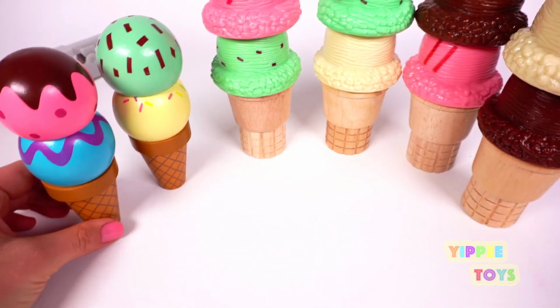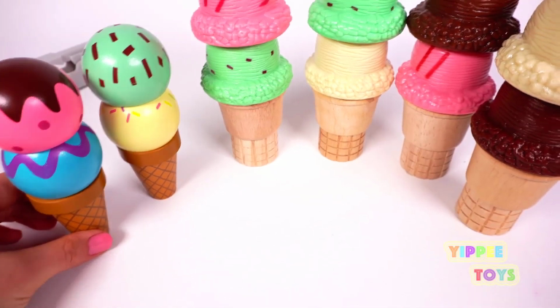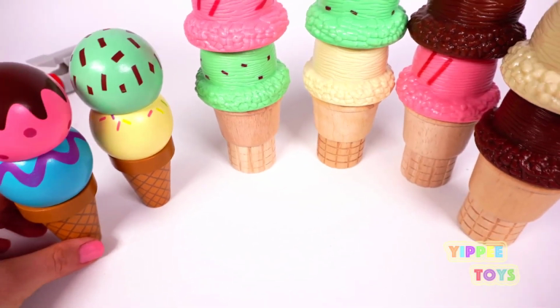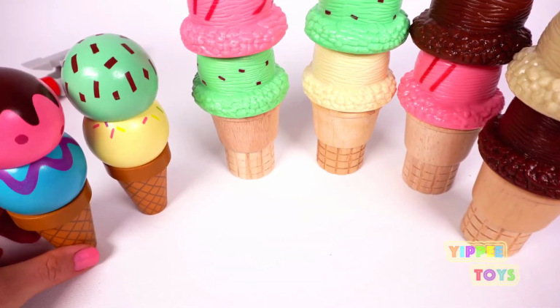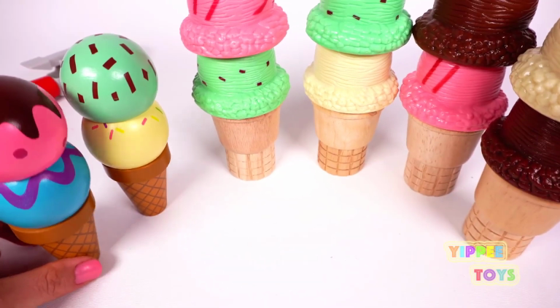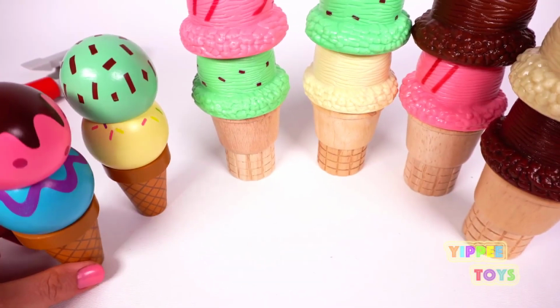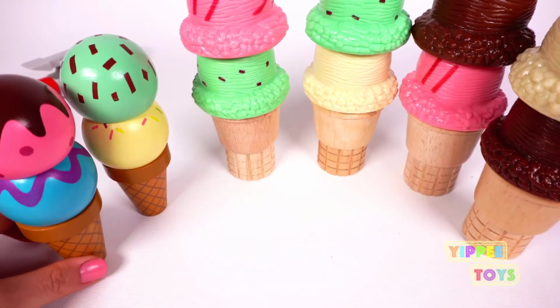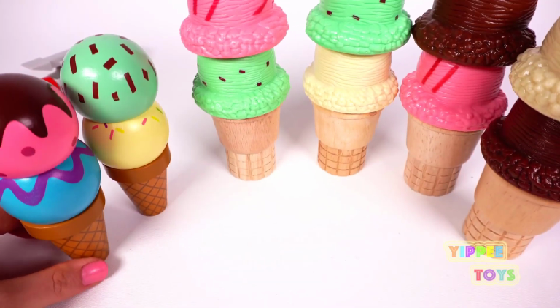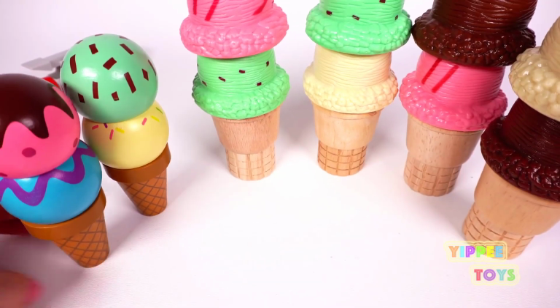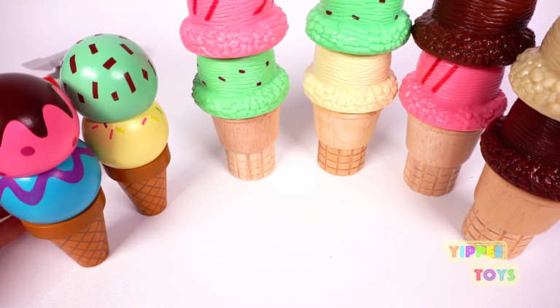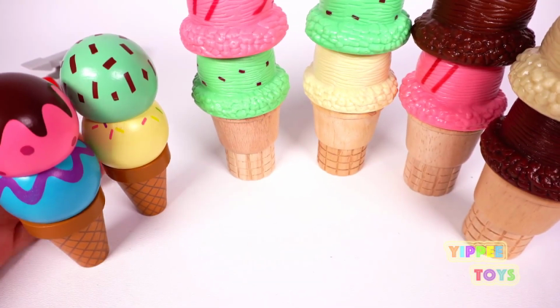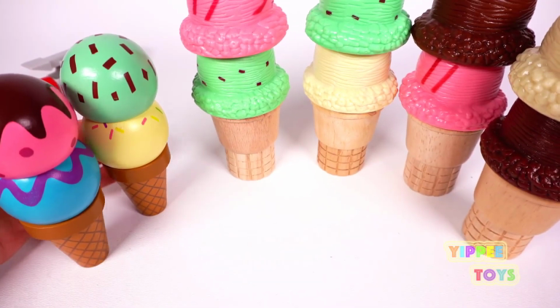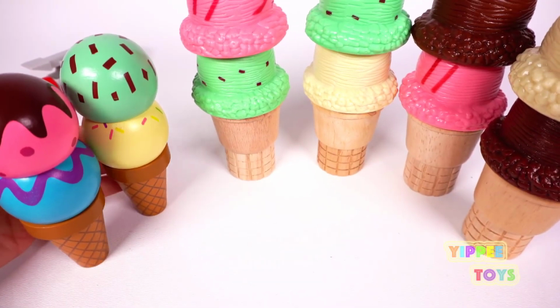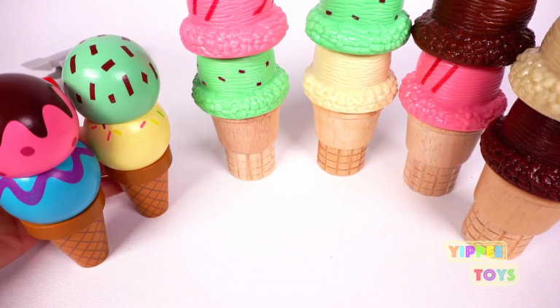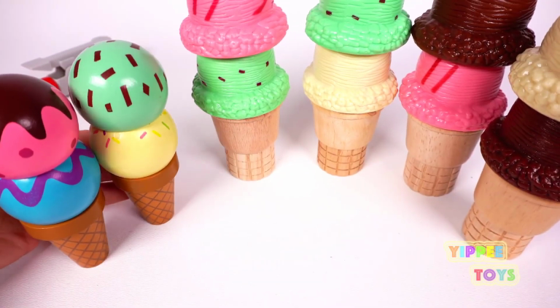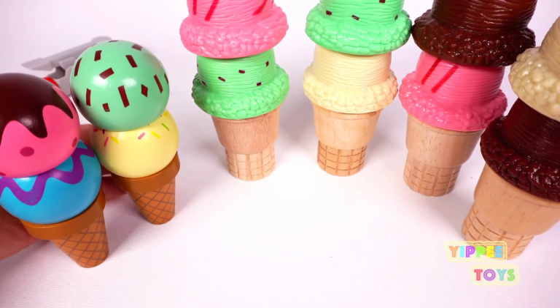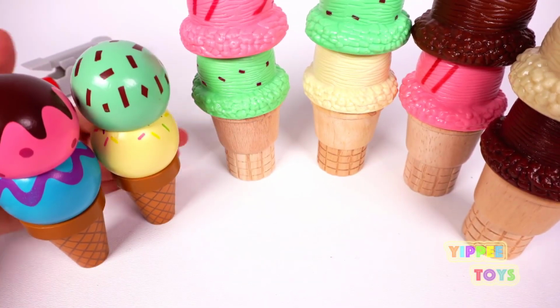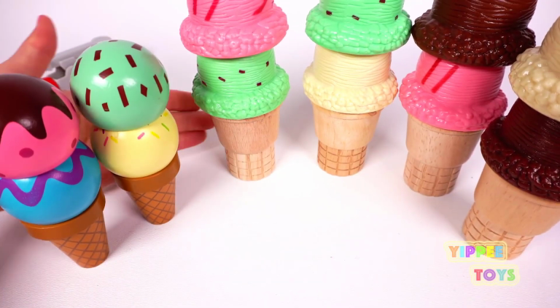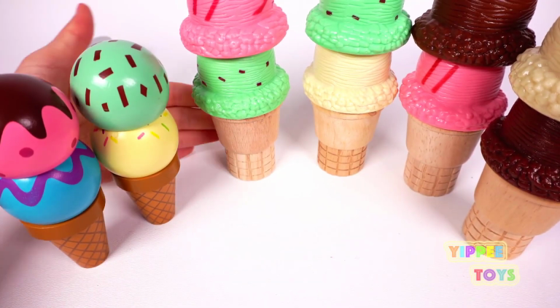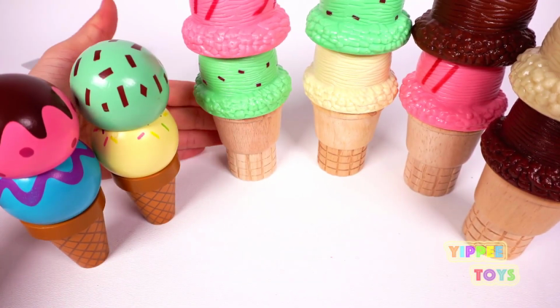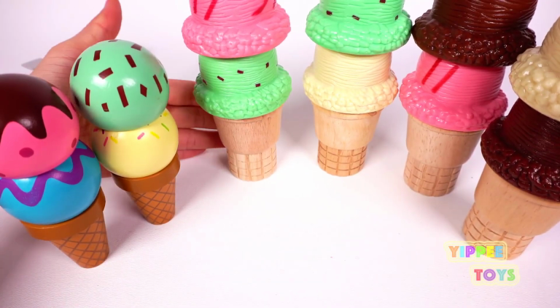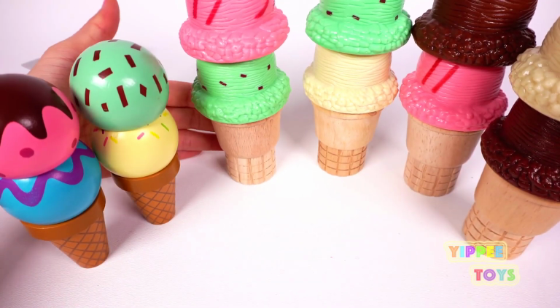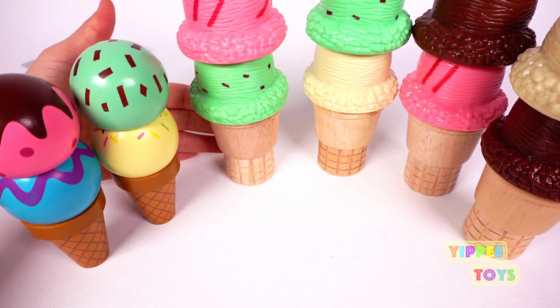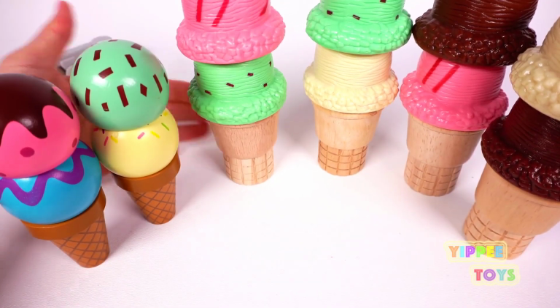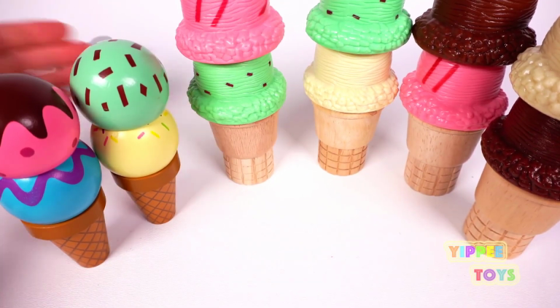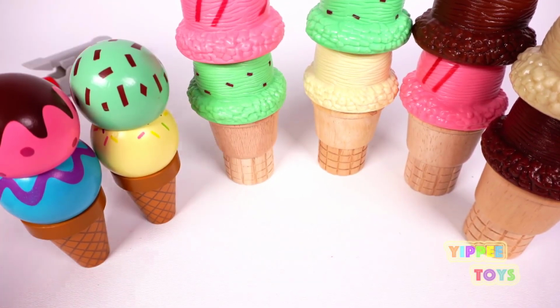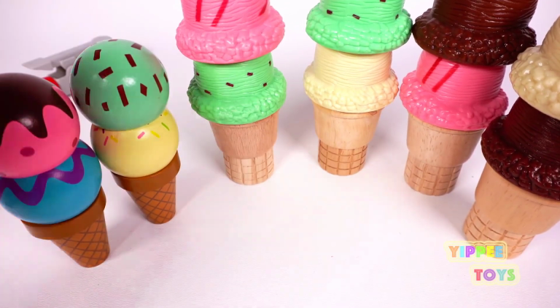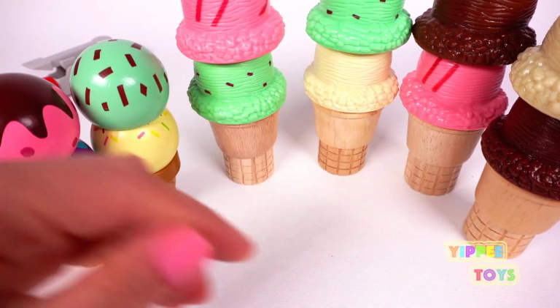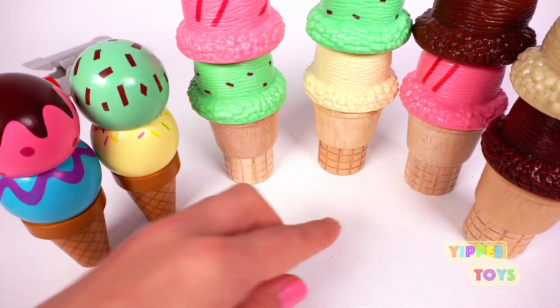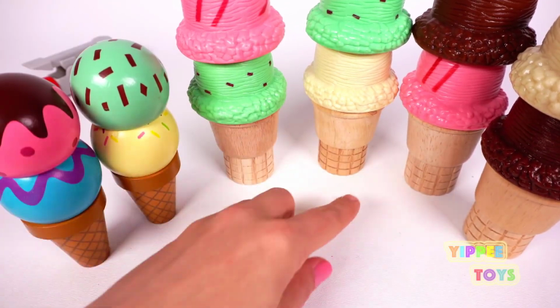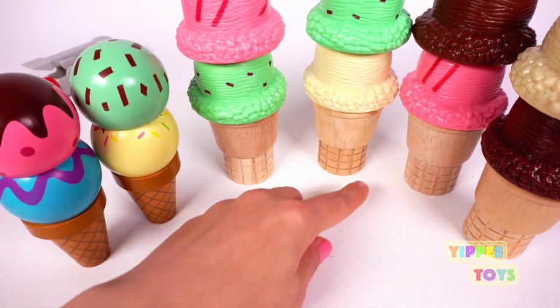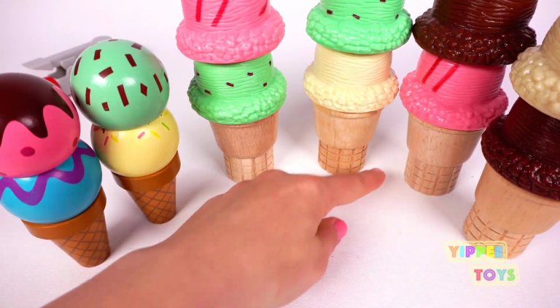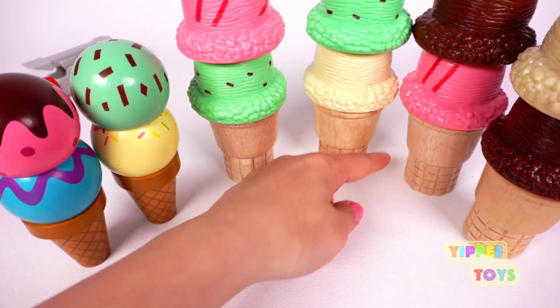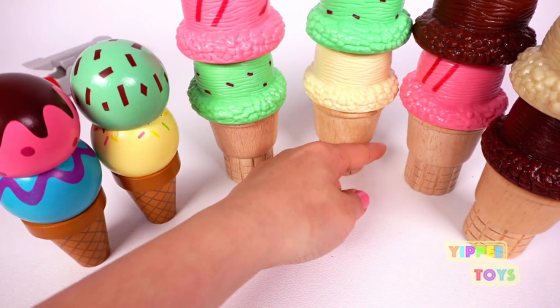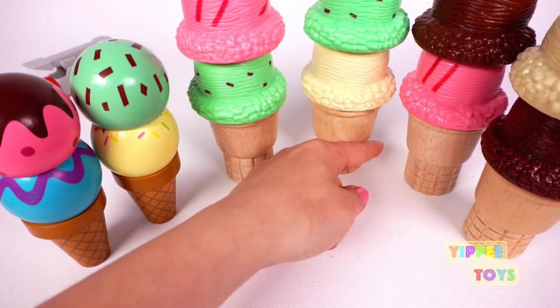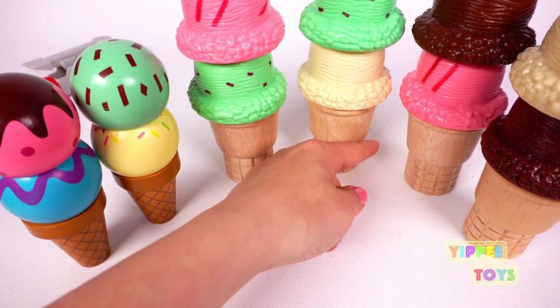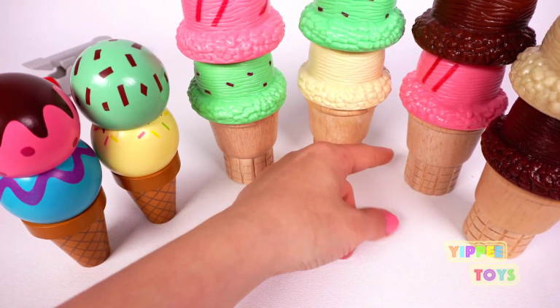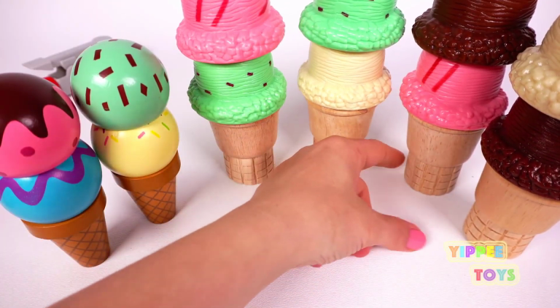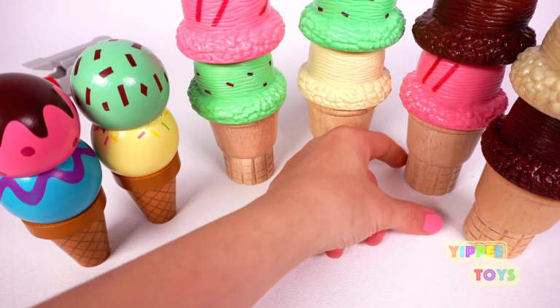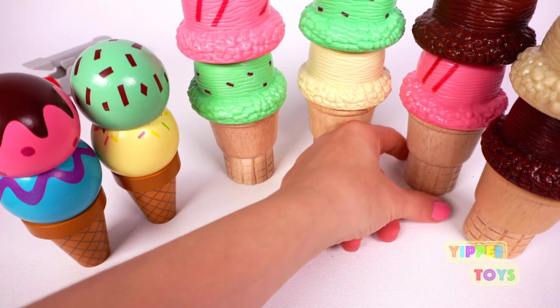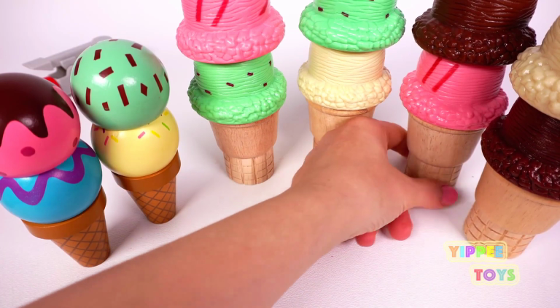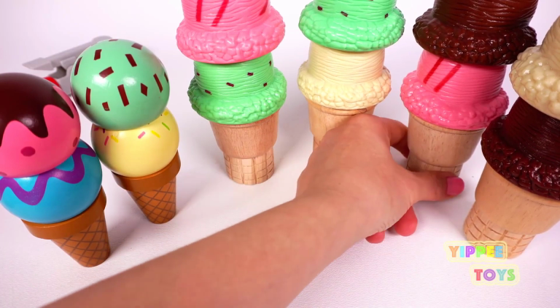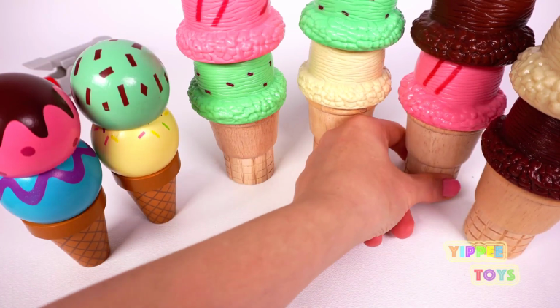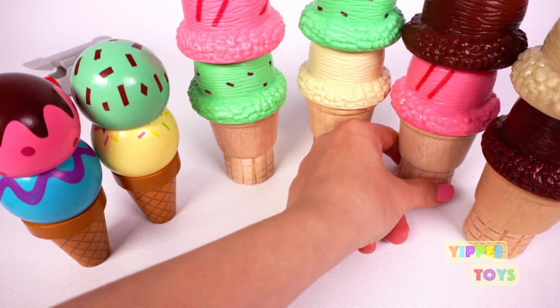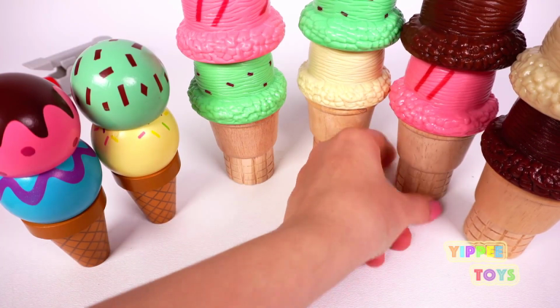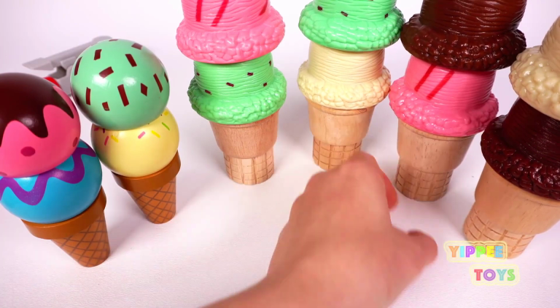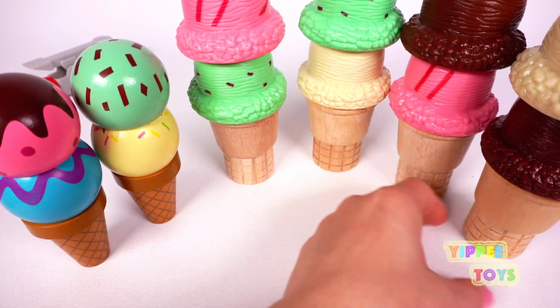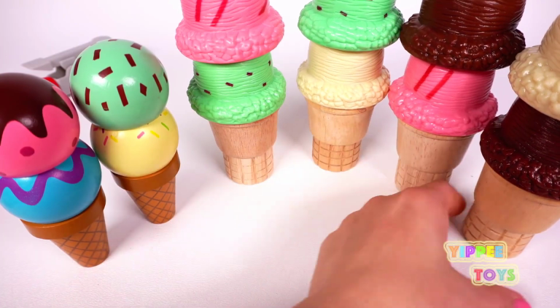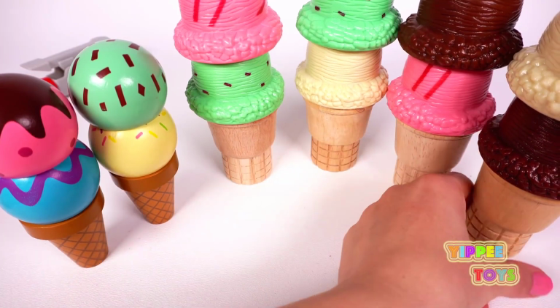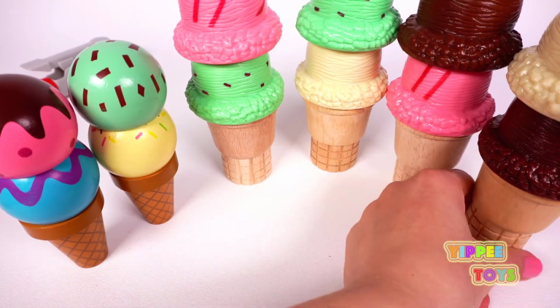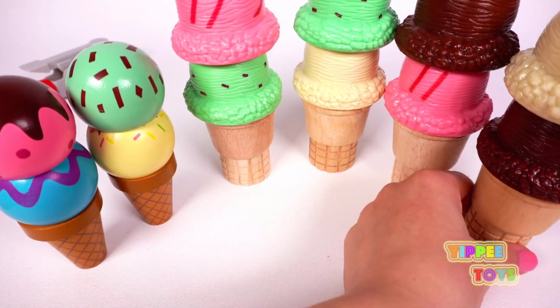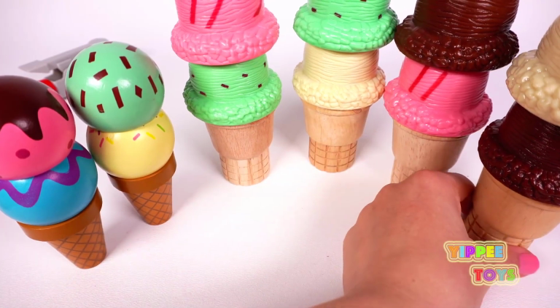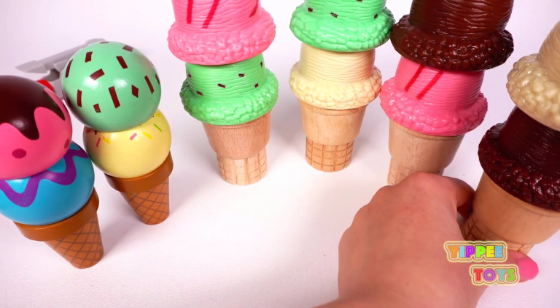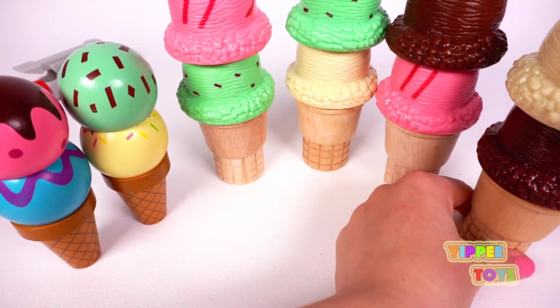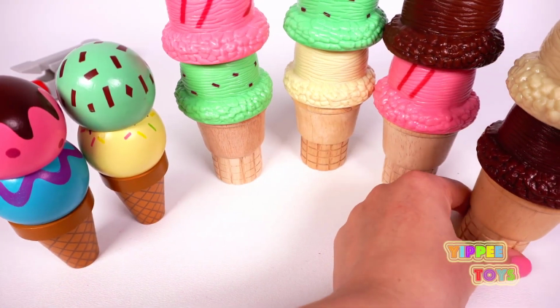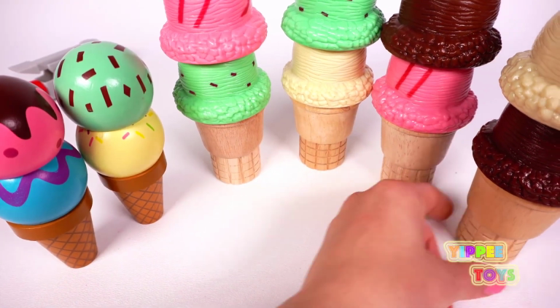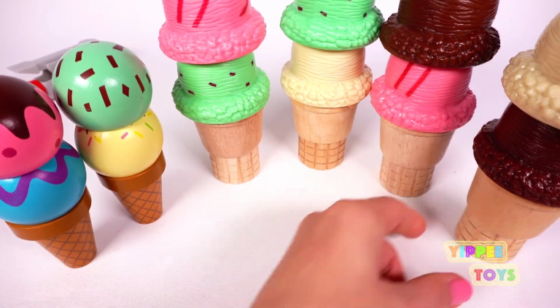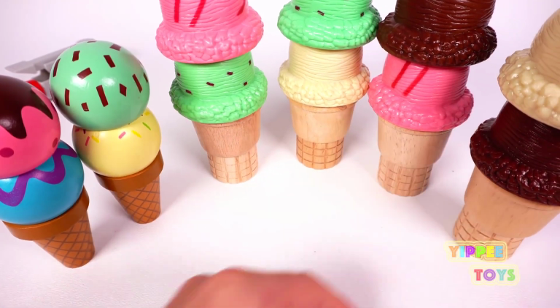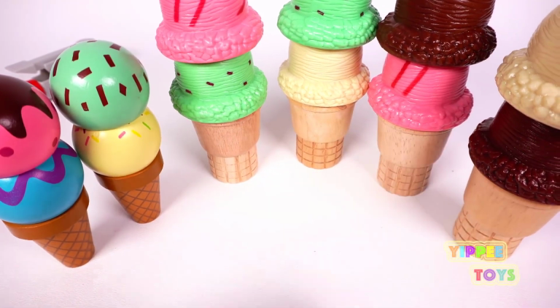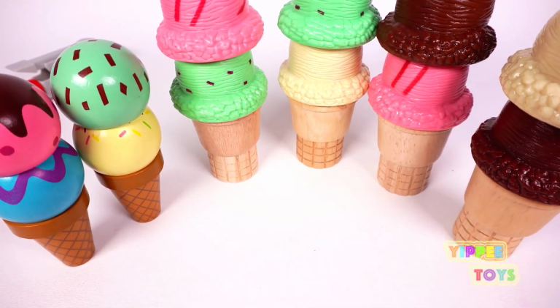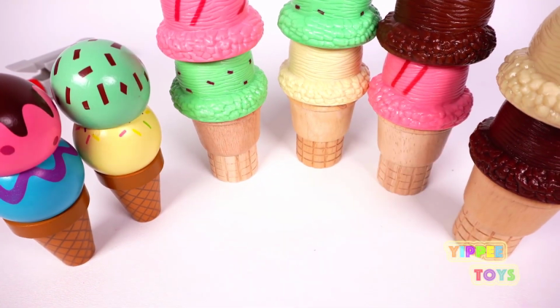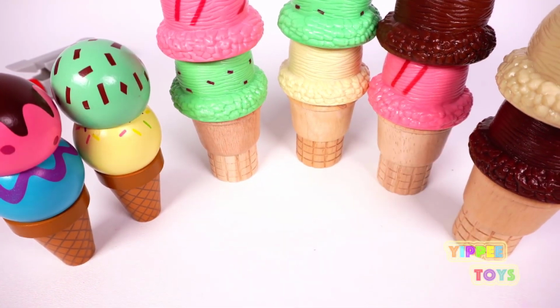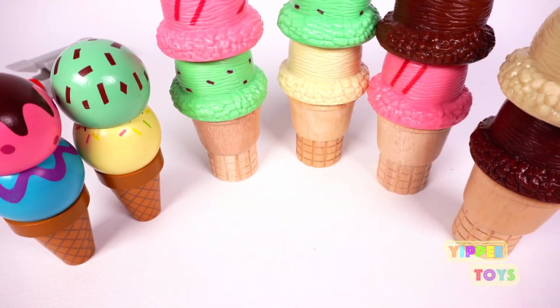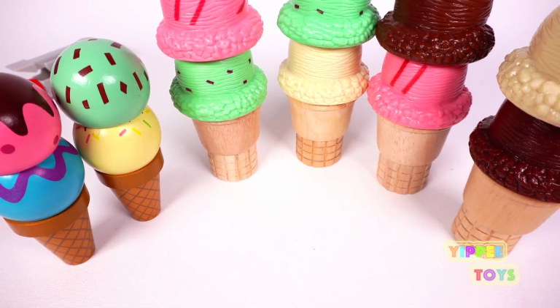Blue. One. Two. Three. Four. Five. Six ice creams.